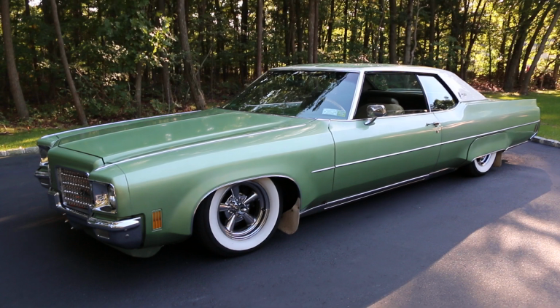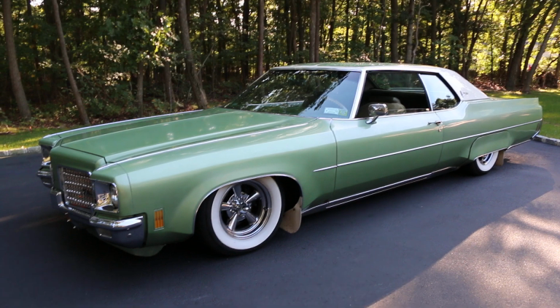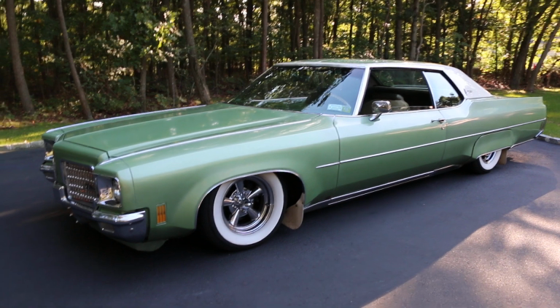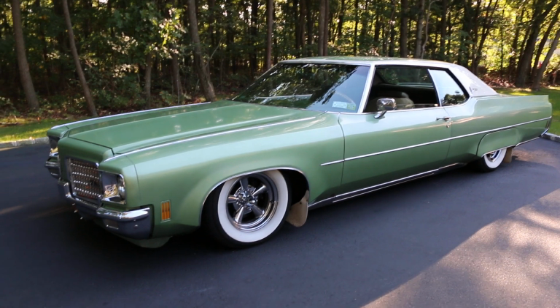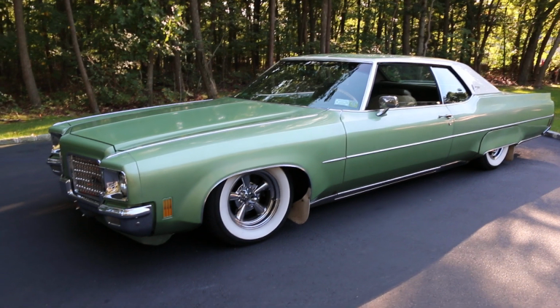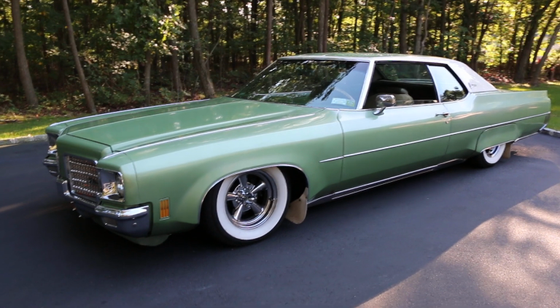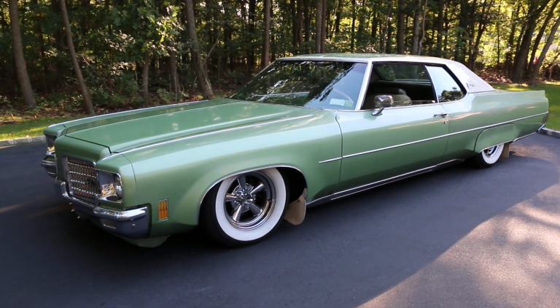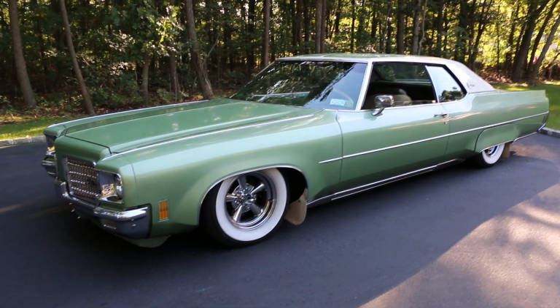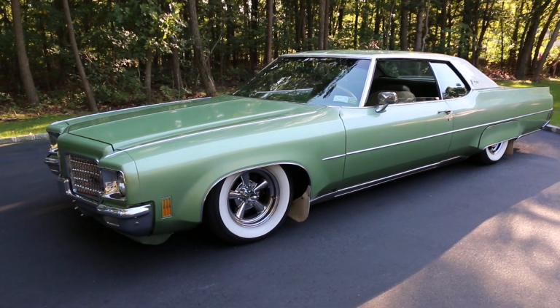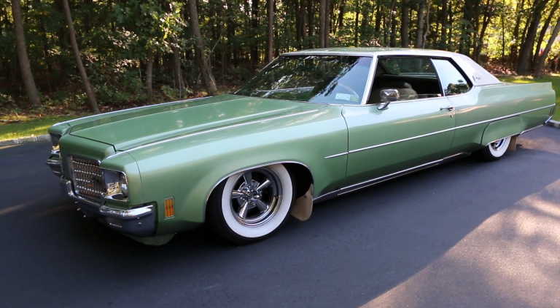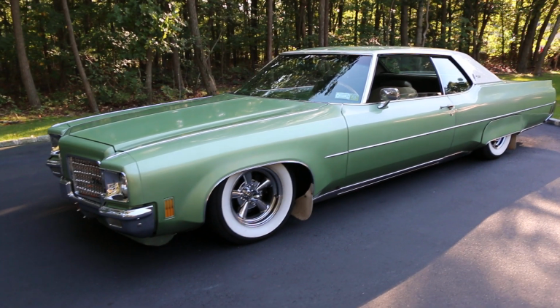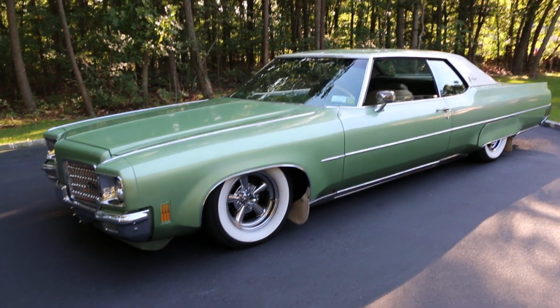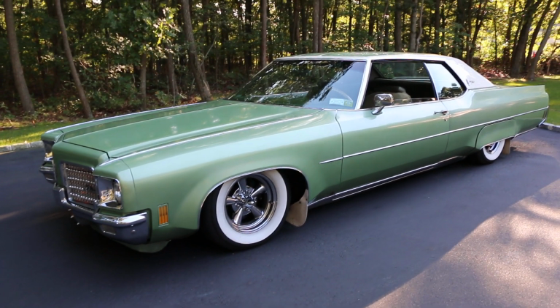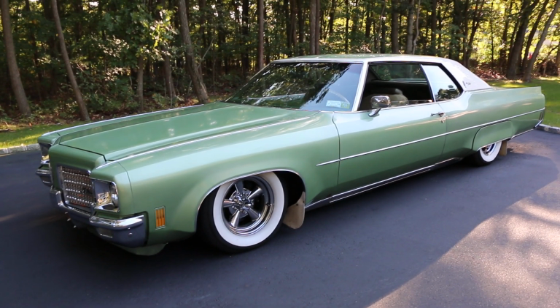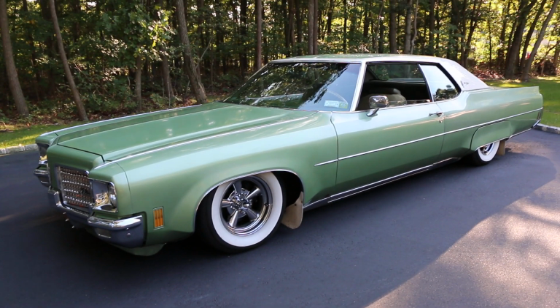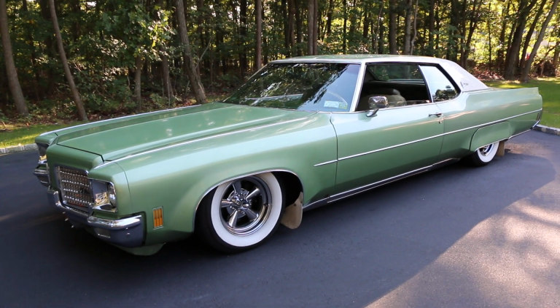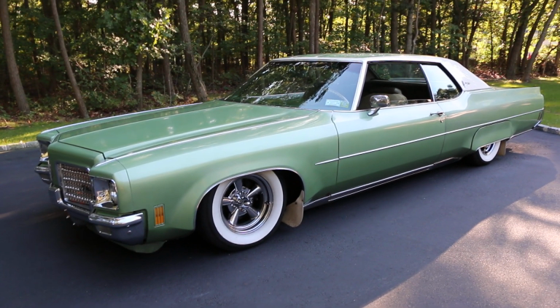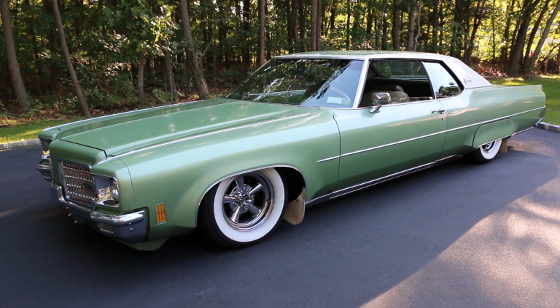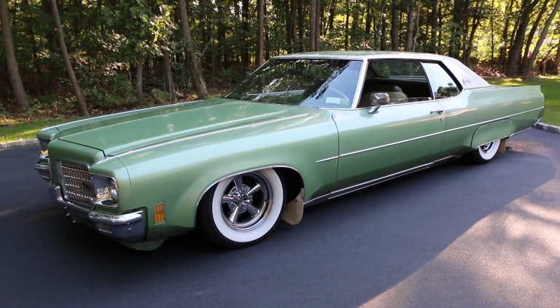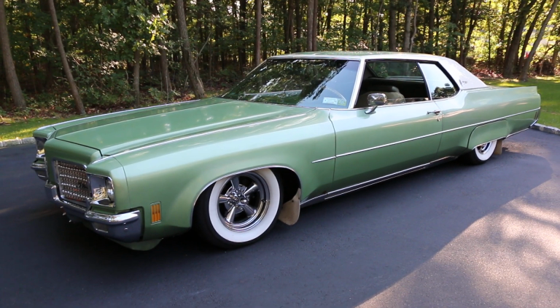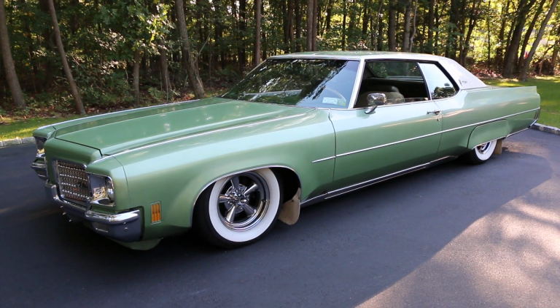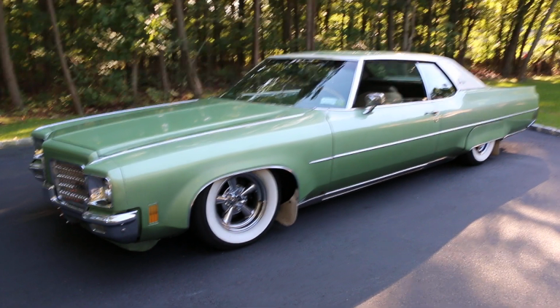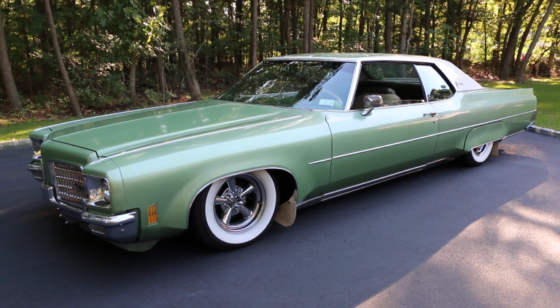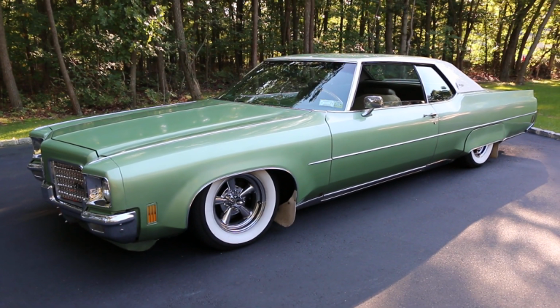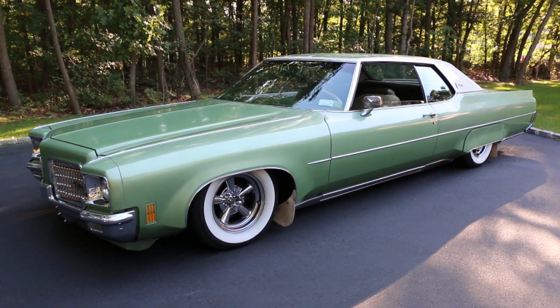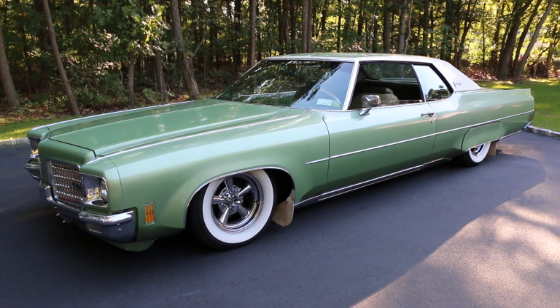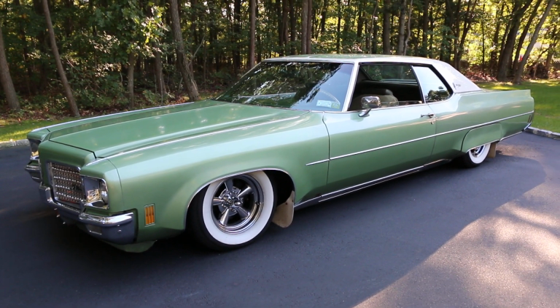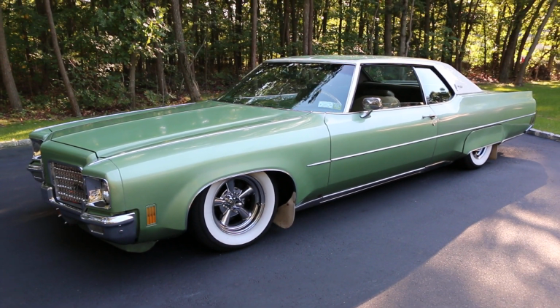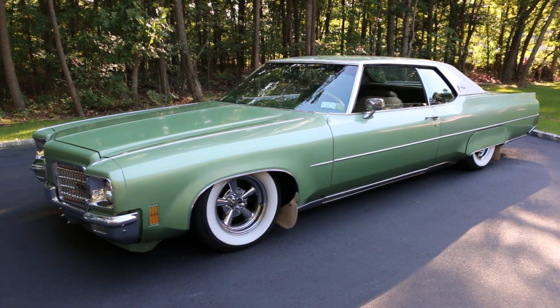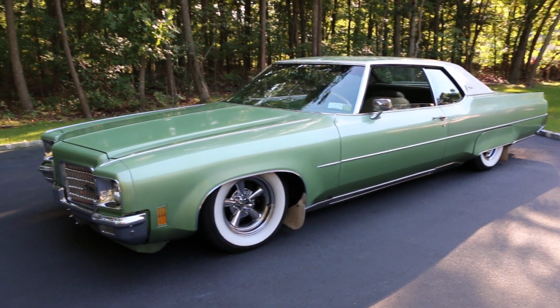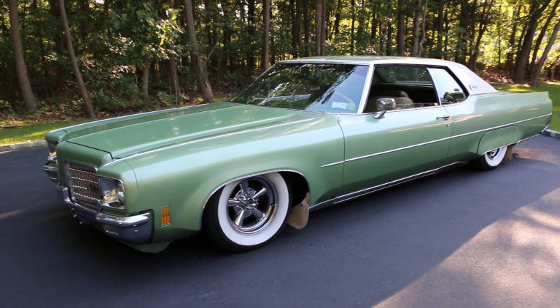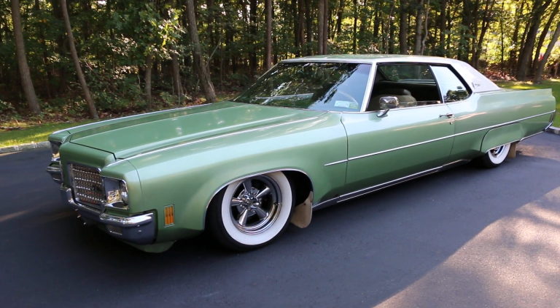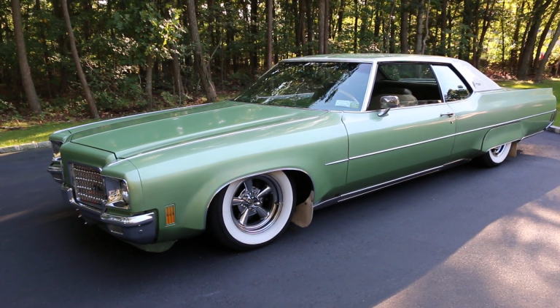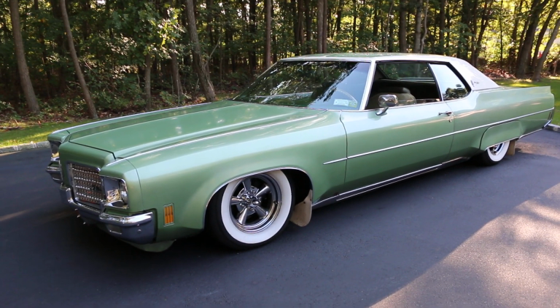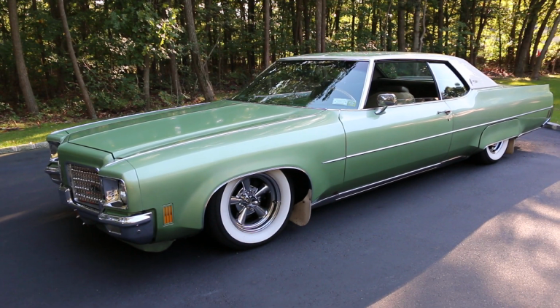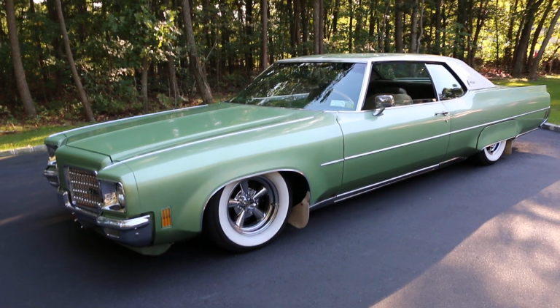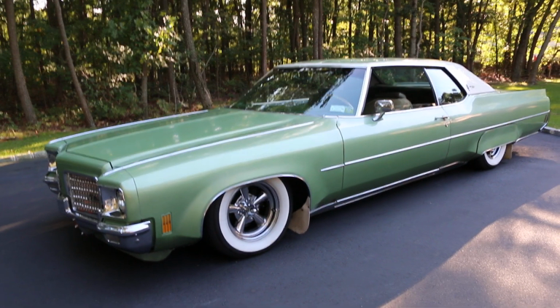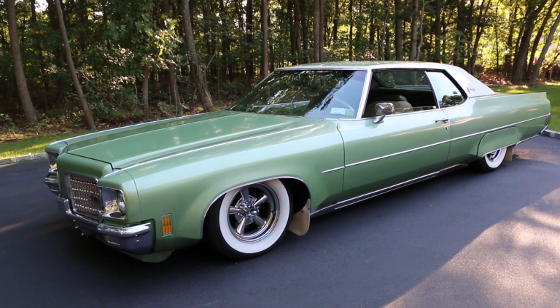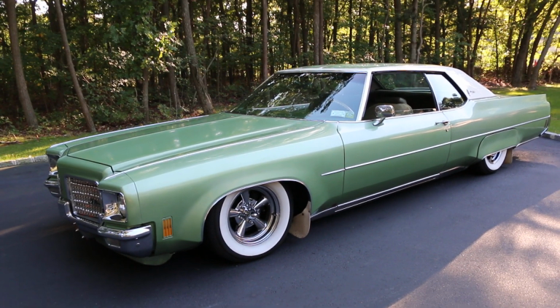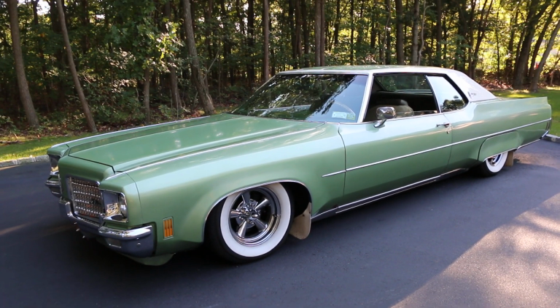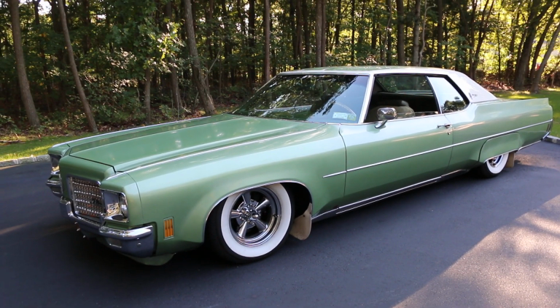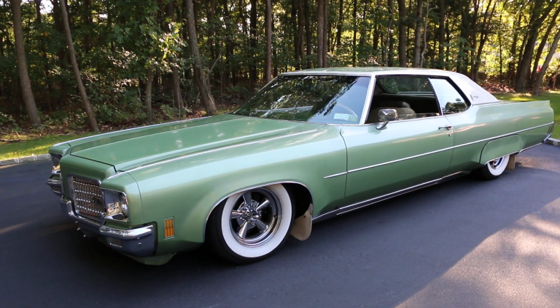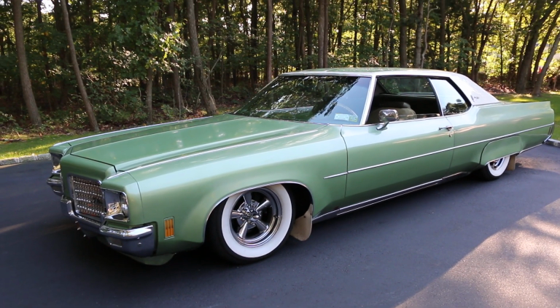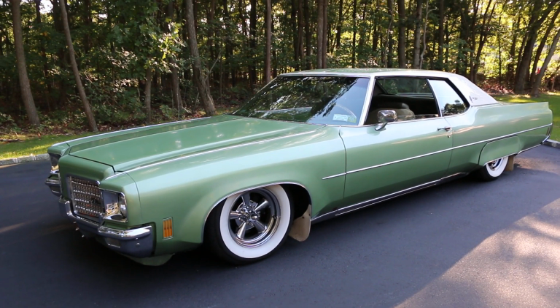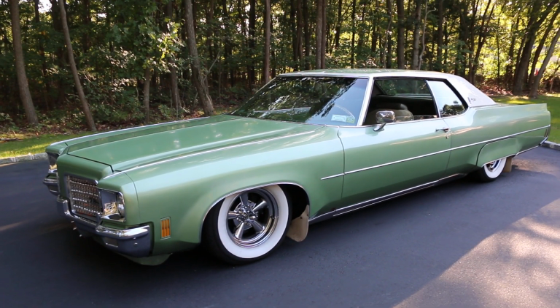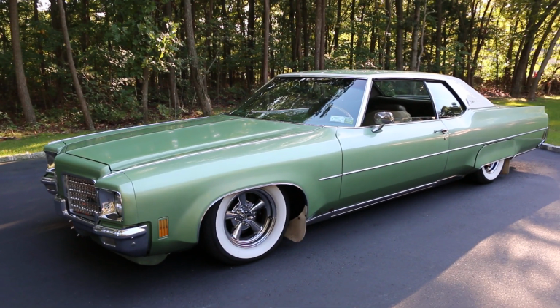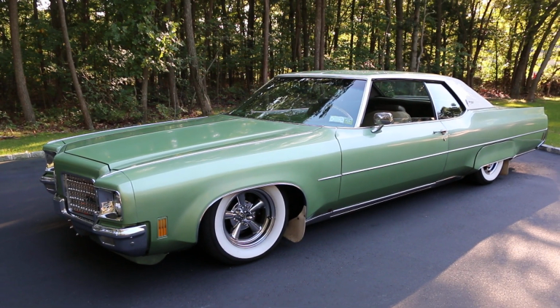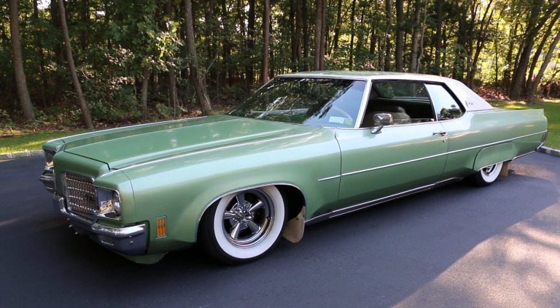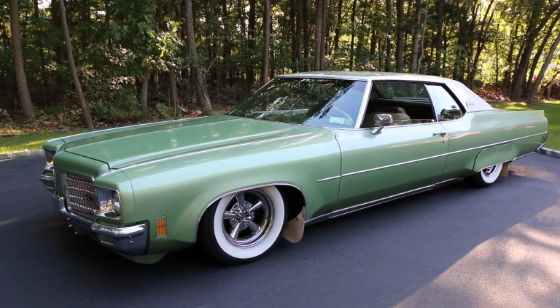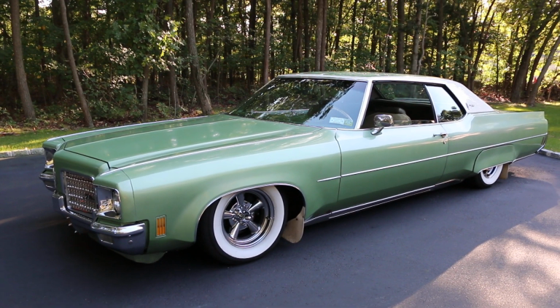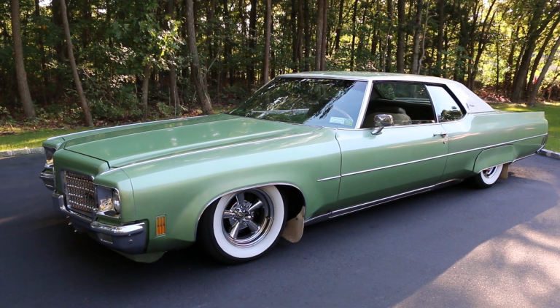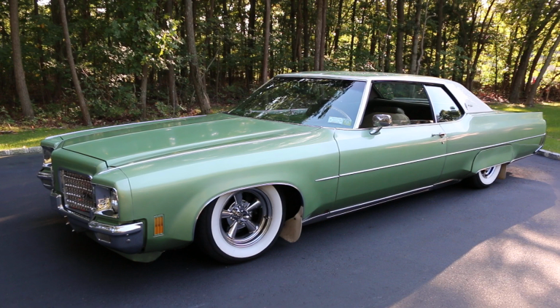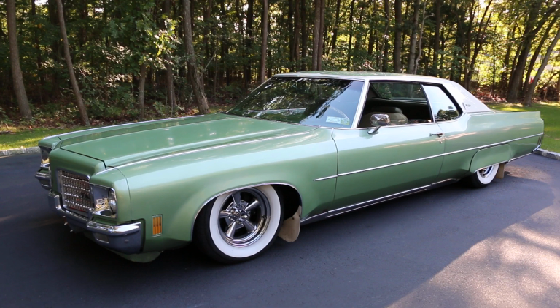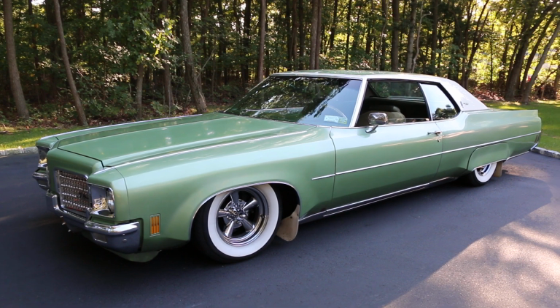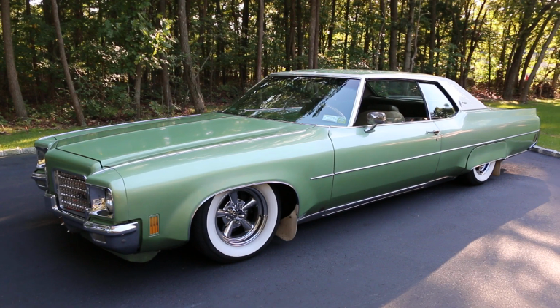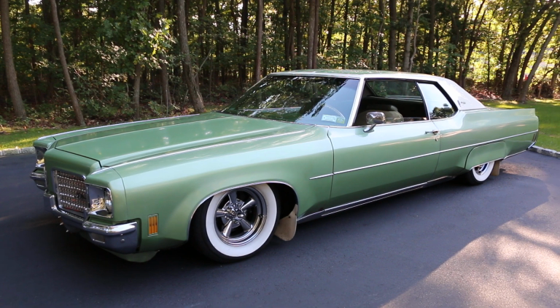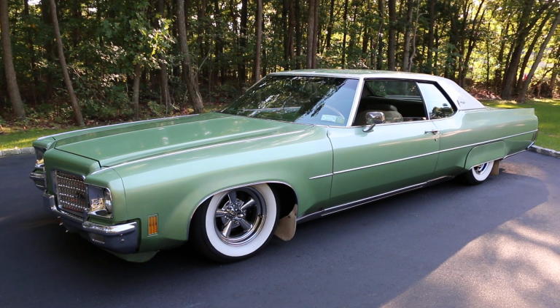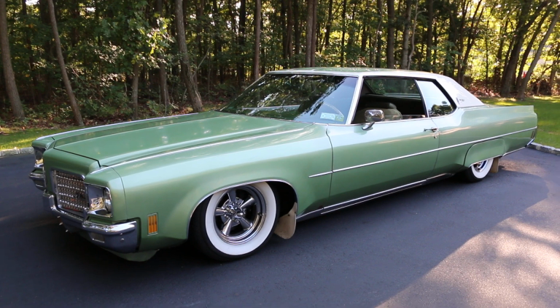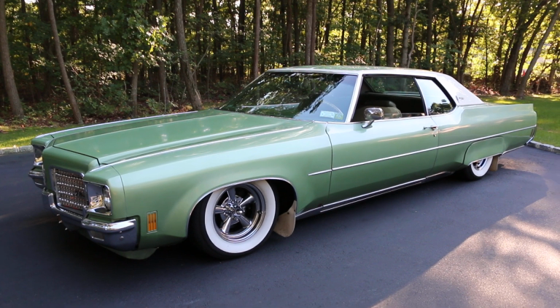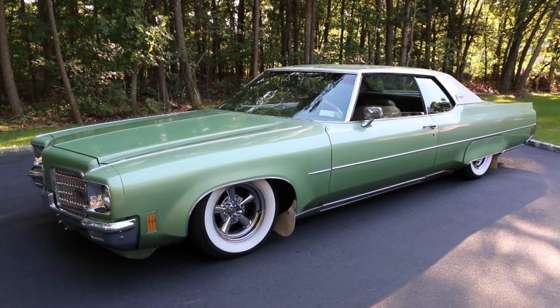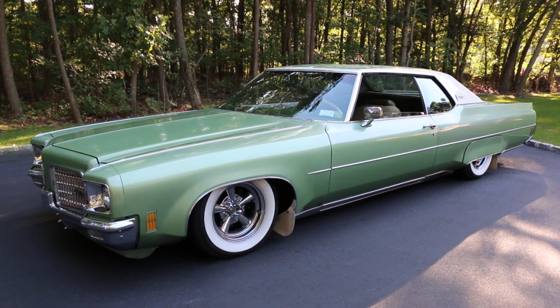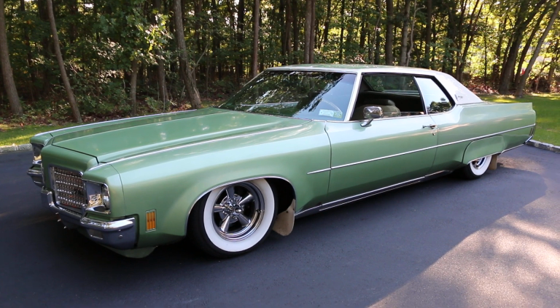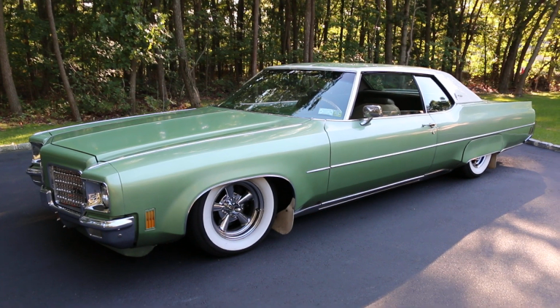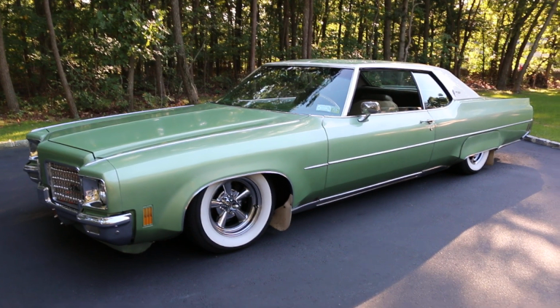Hey guys, thanks for joining us today. Mike here at Weeby Autos. Today we have a 1971 Oldsmobile Delta 98.